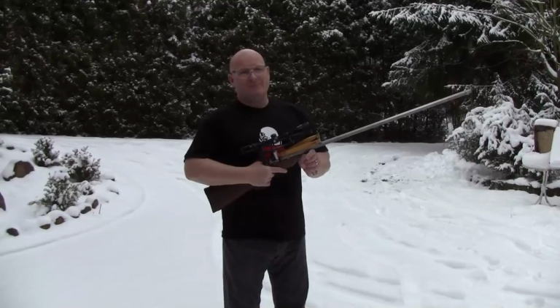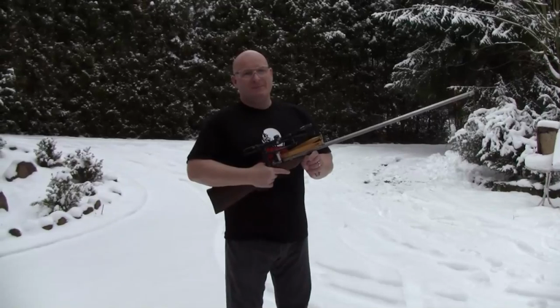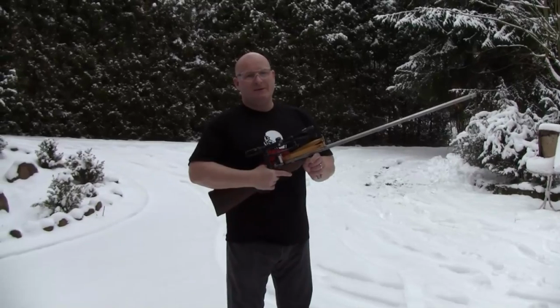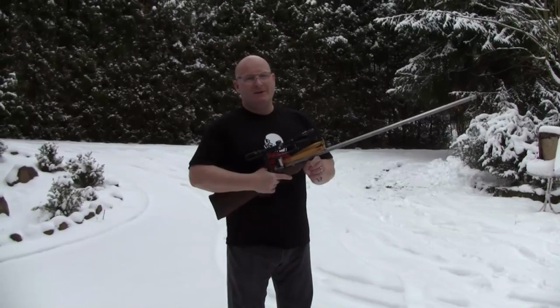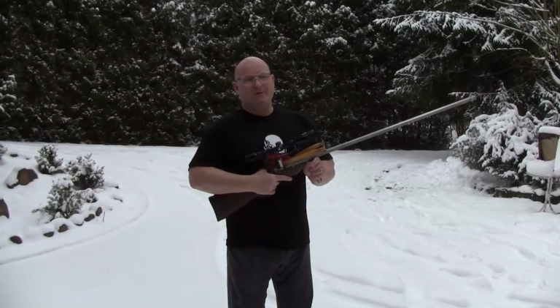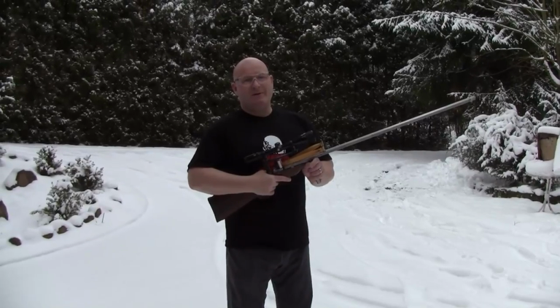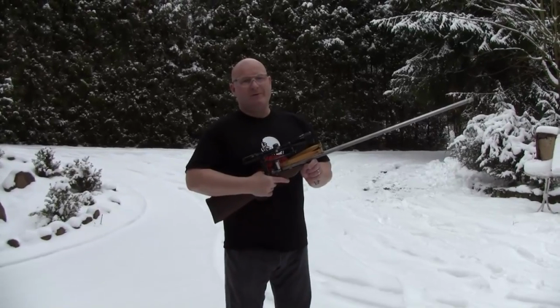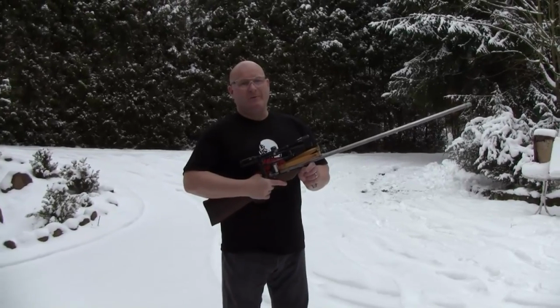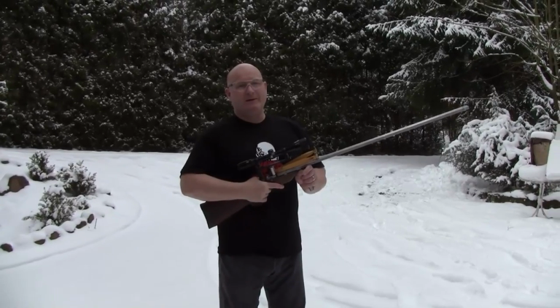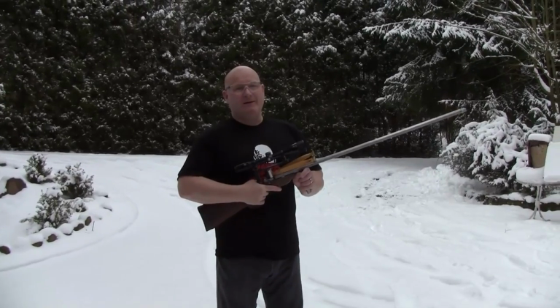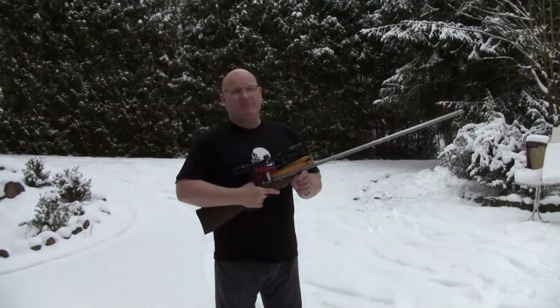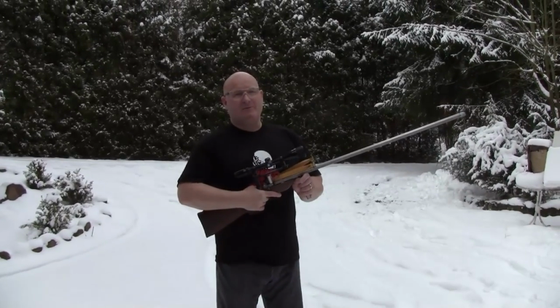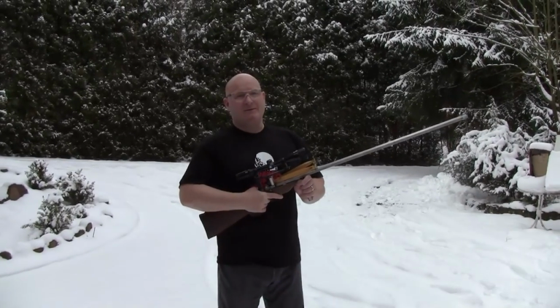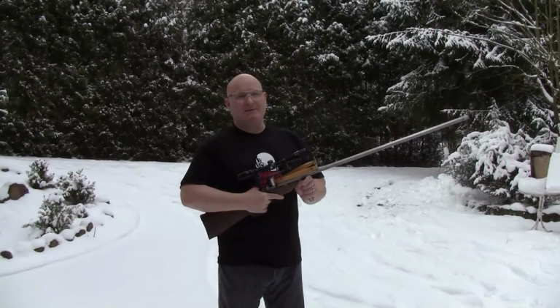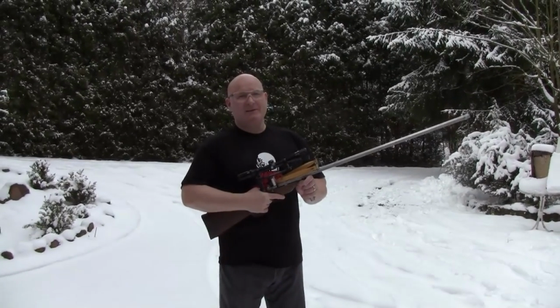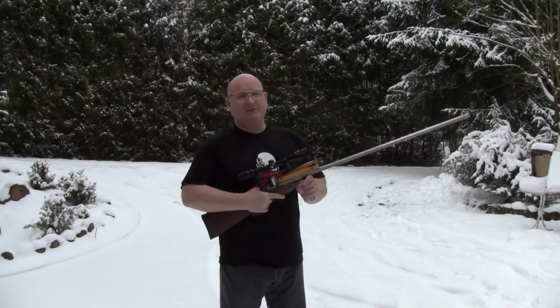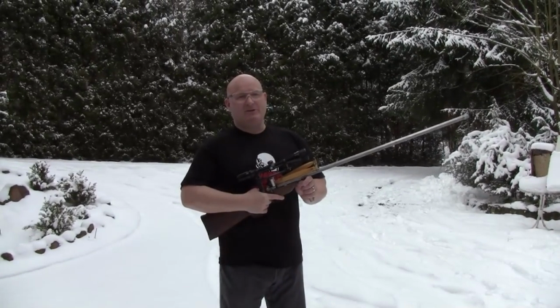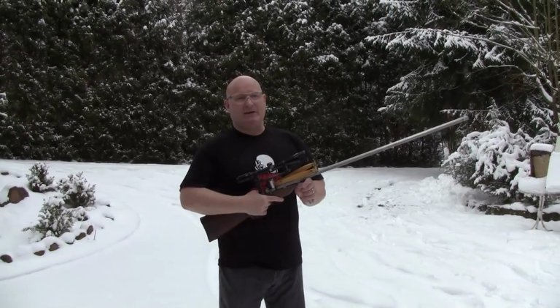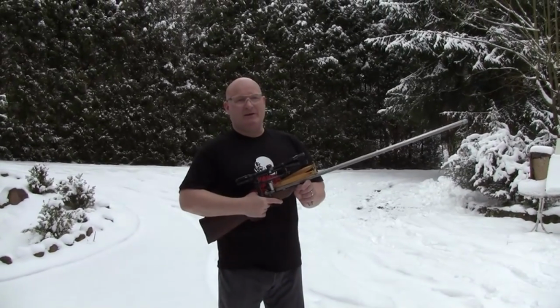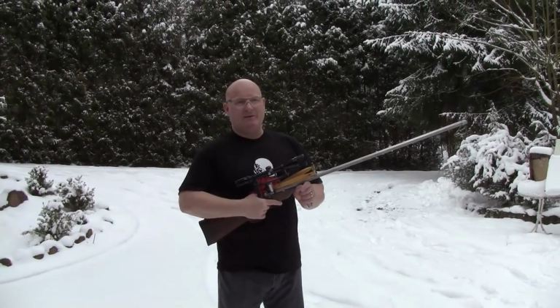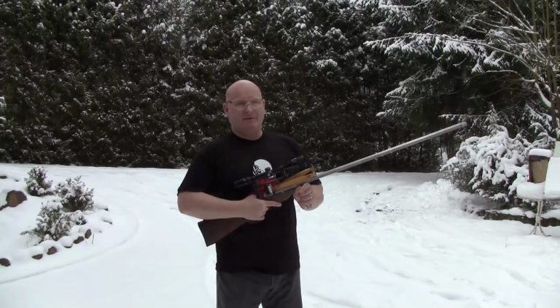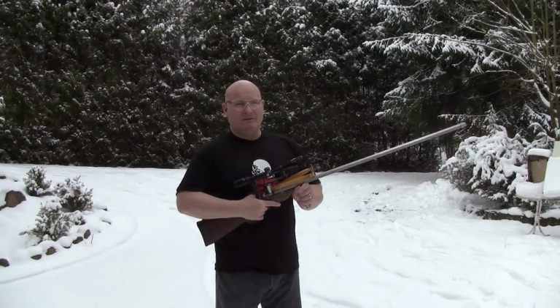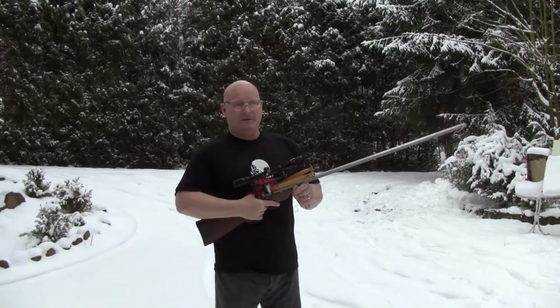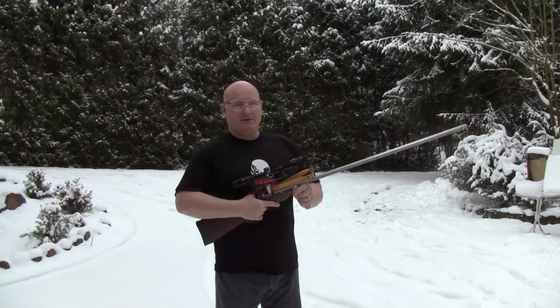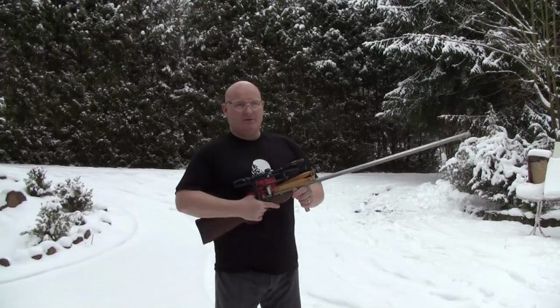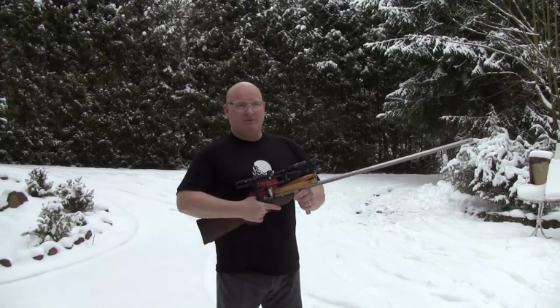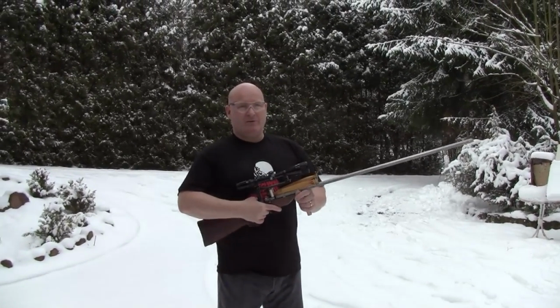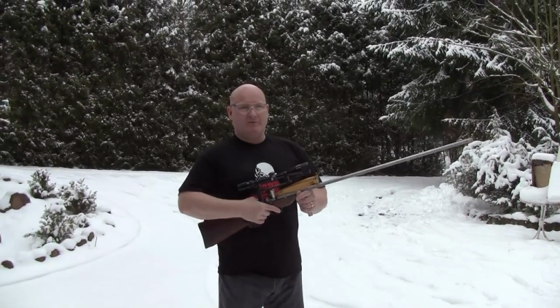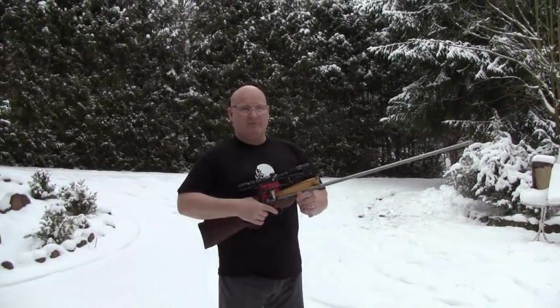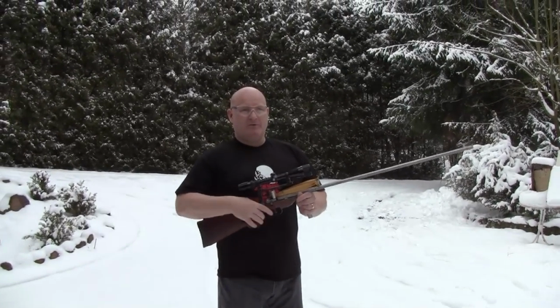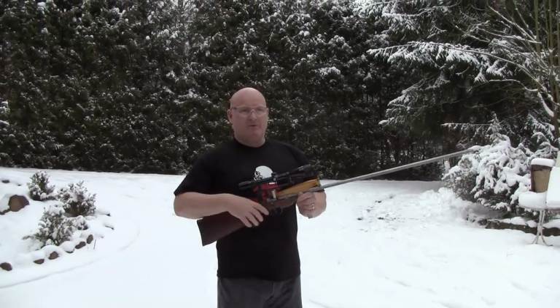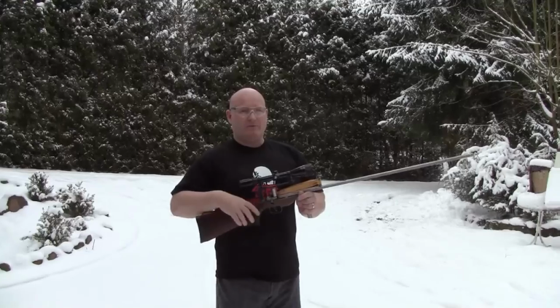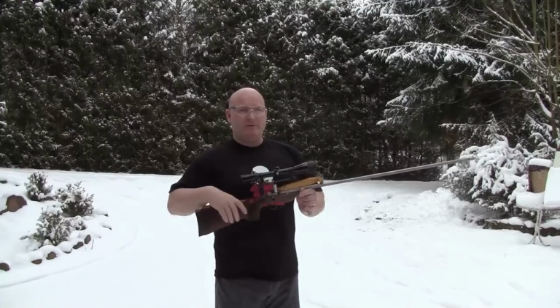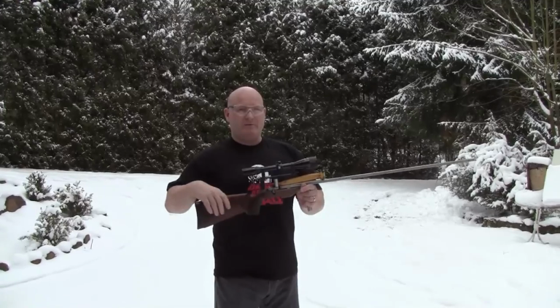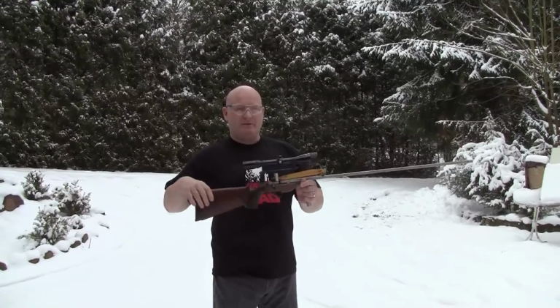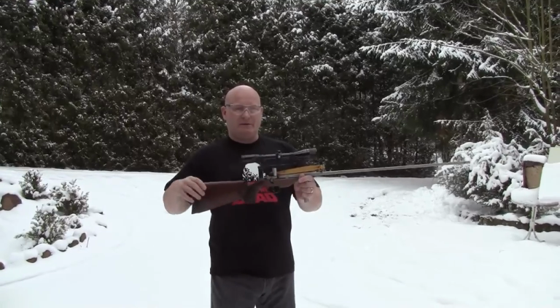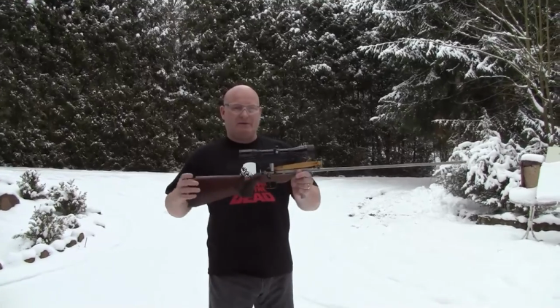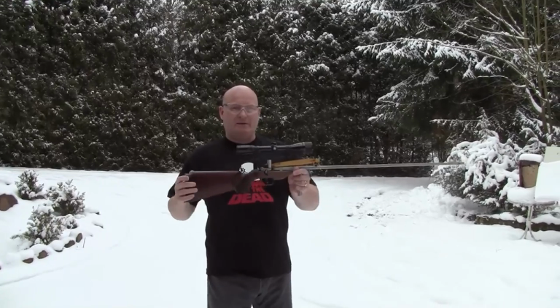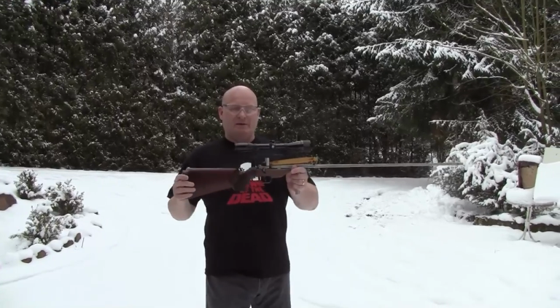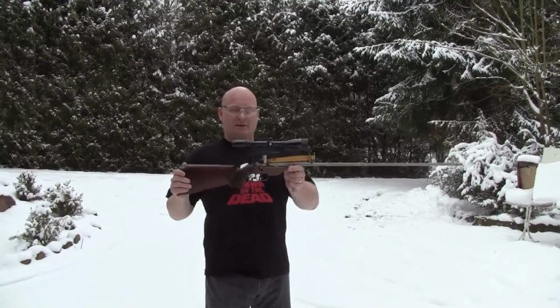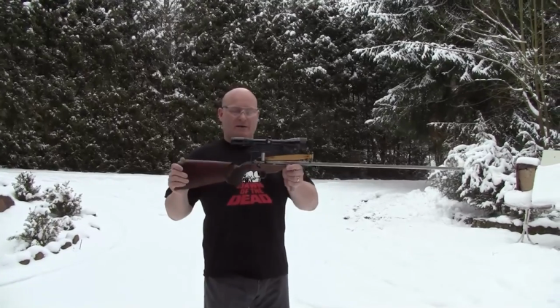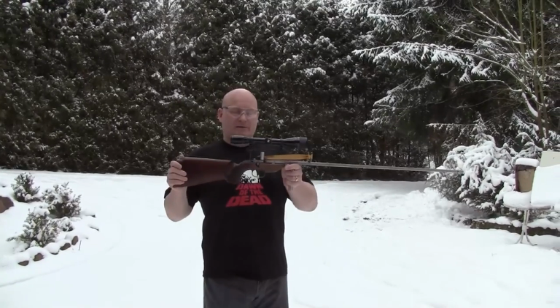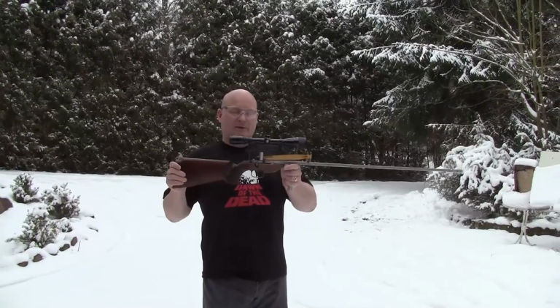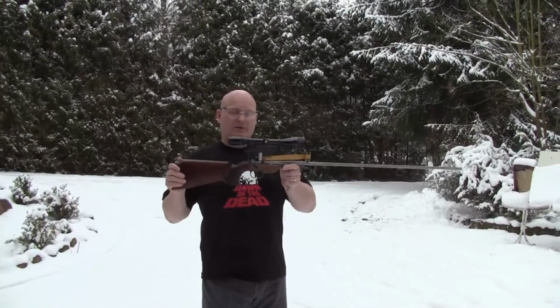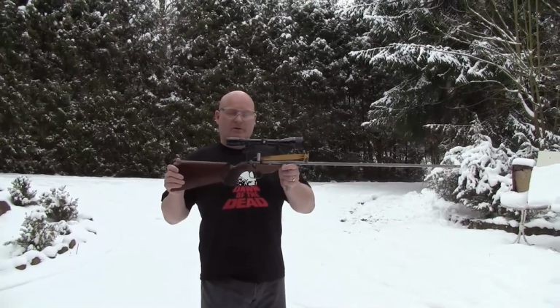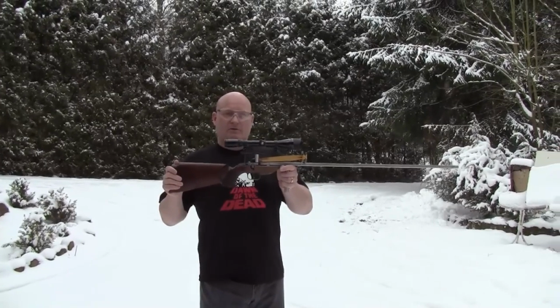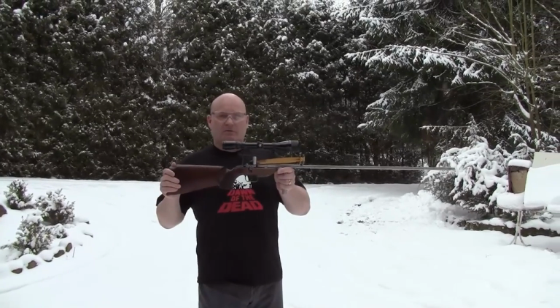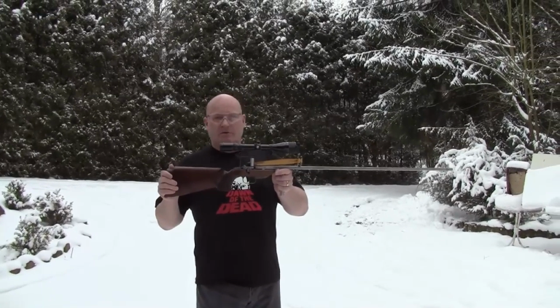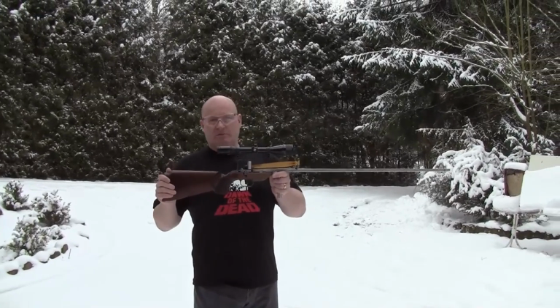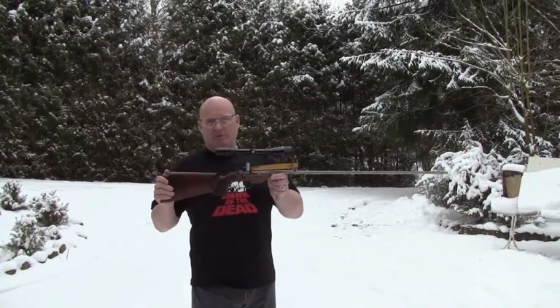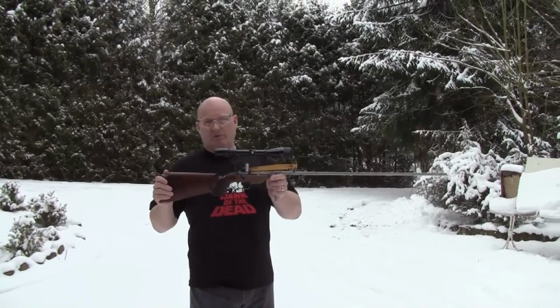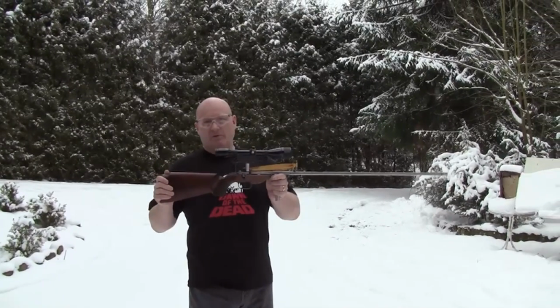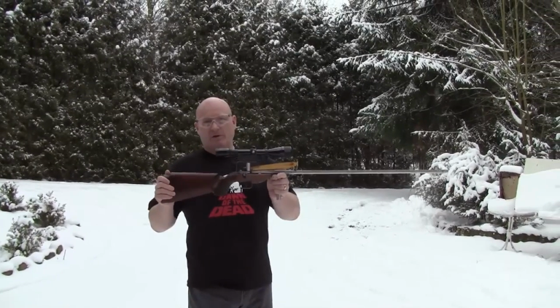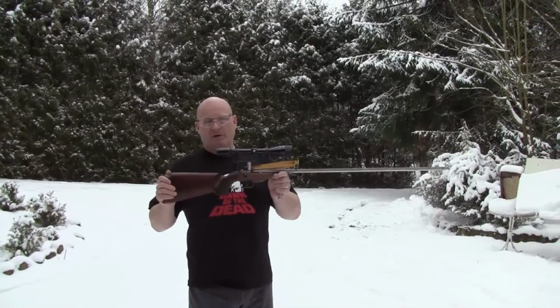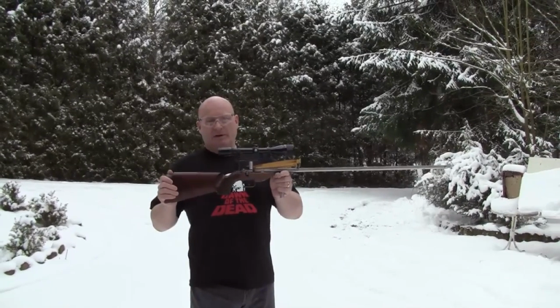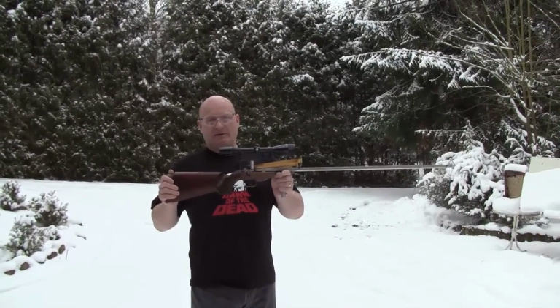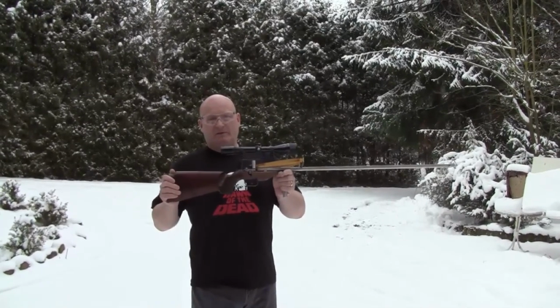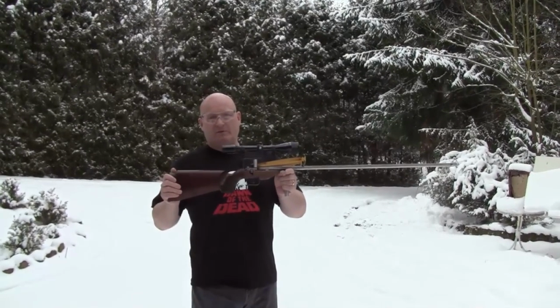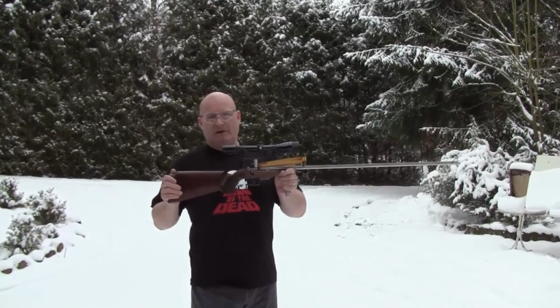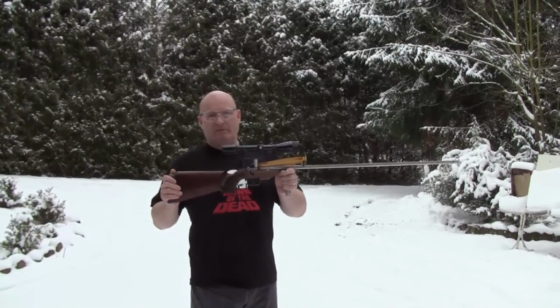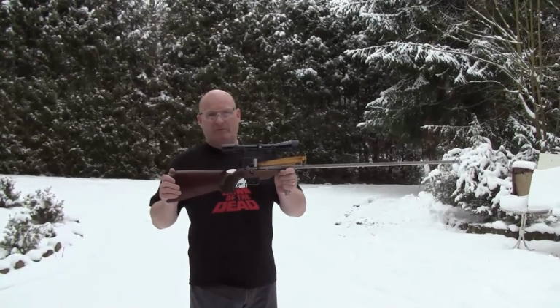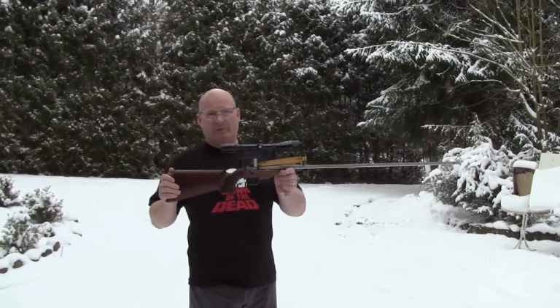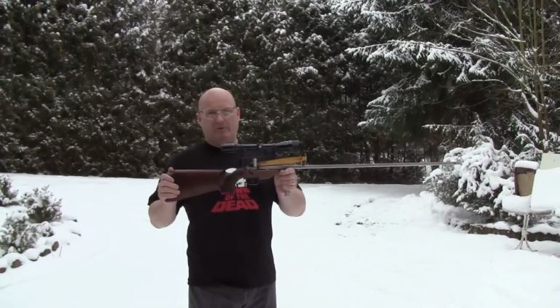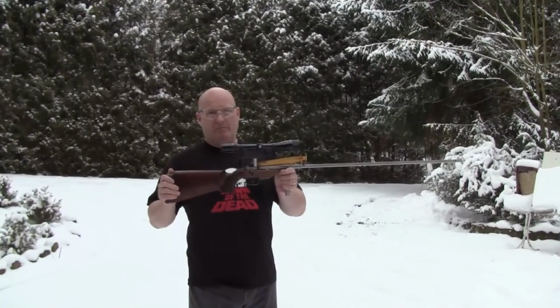Hello and welcome to the slingshot channel. Today we want to revisit a slingshot crossbow as a survival weapon.